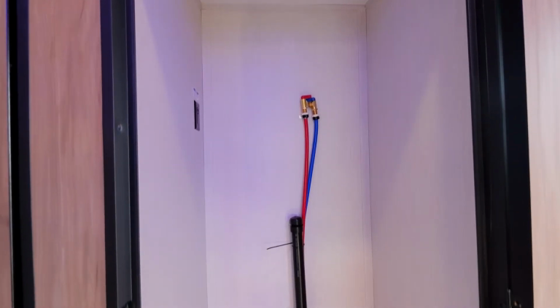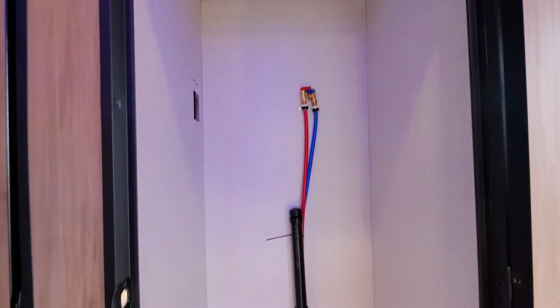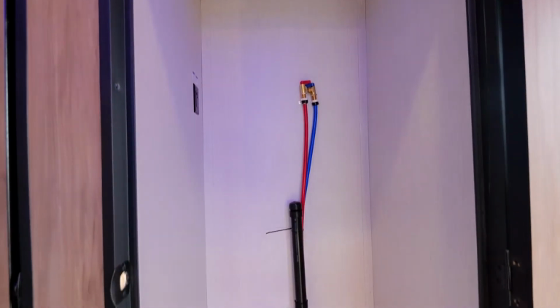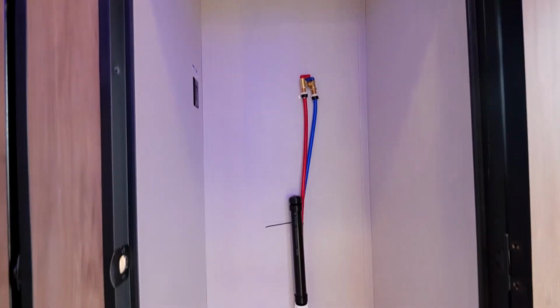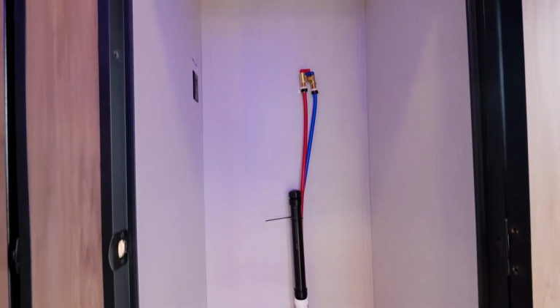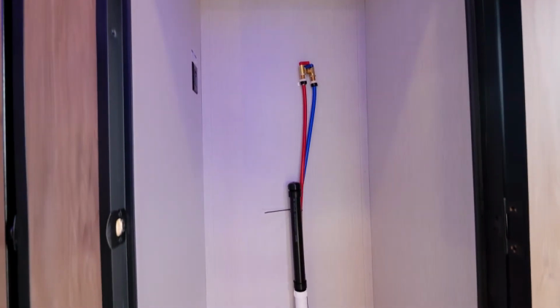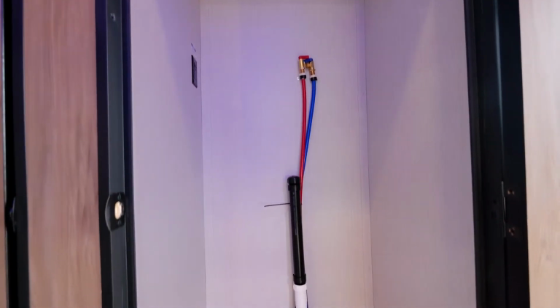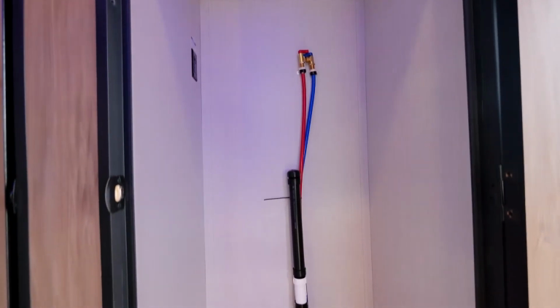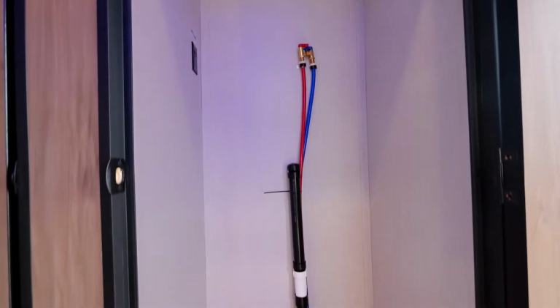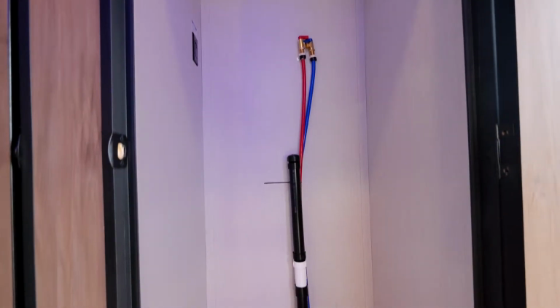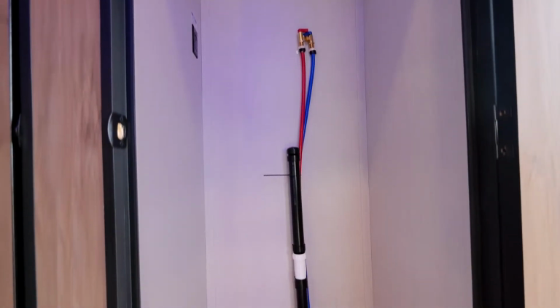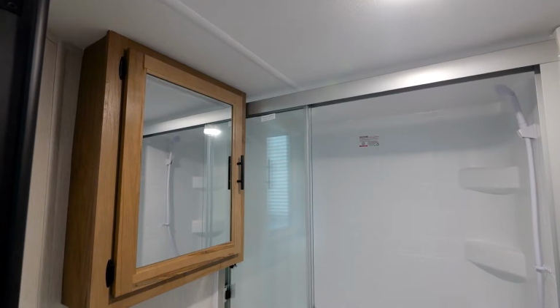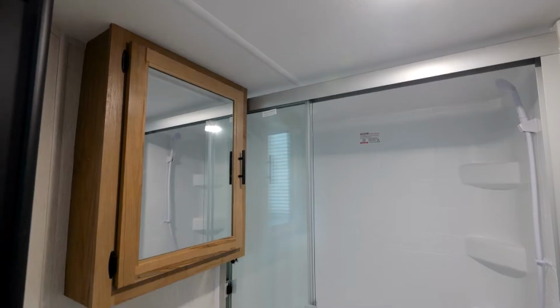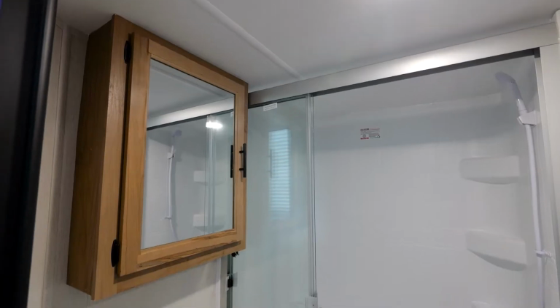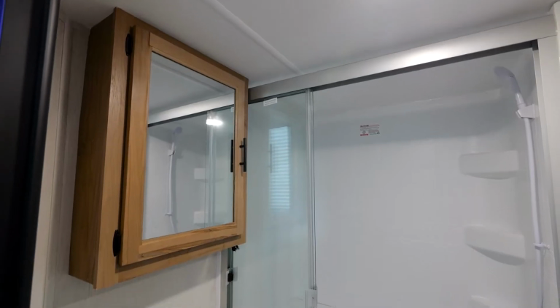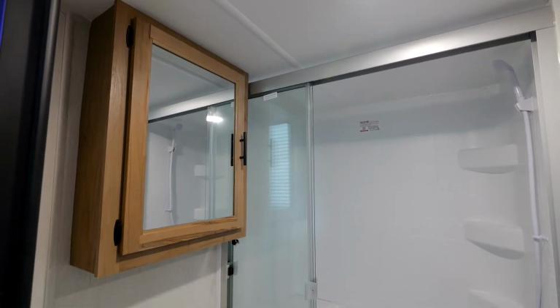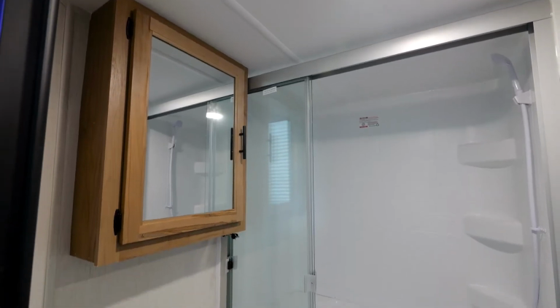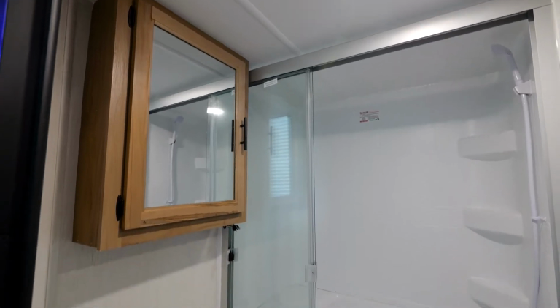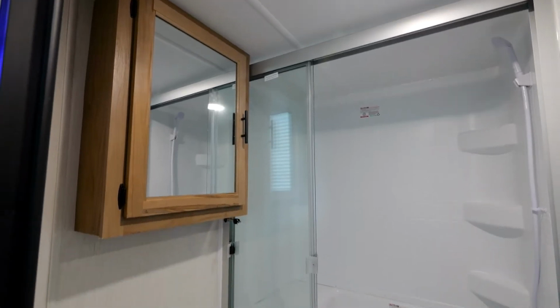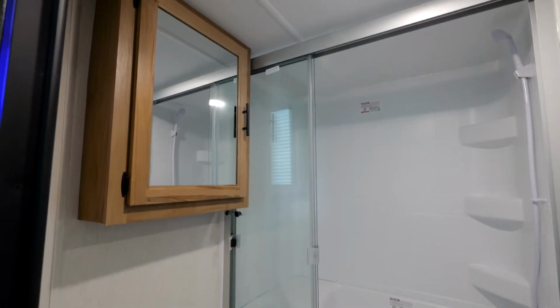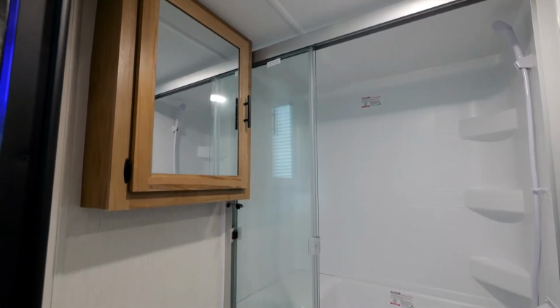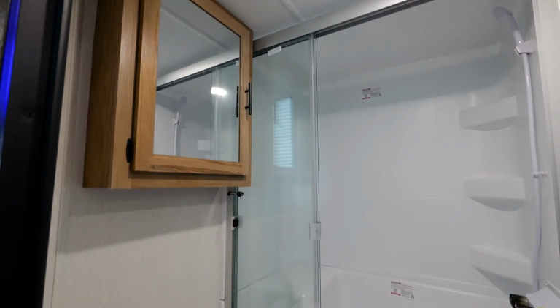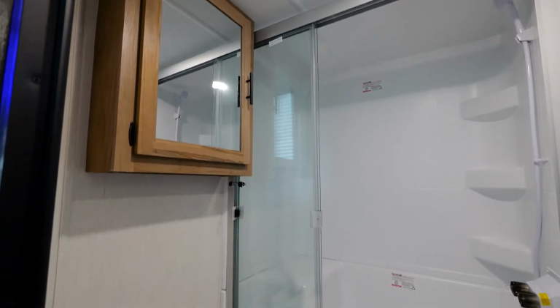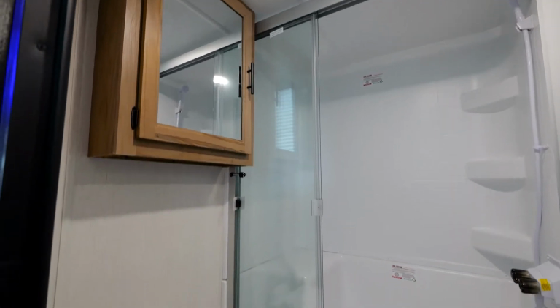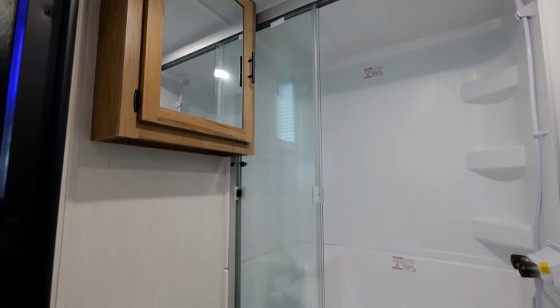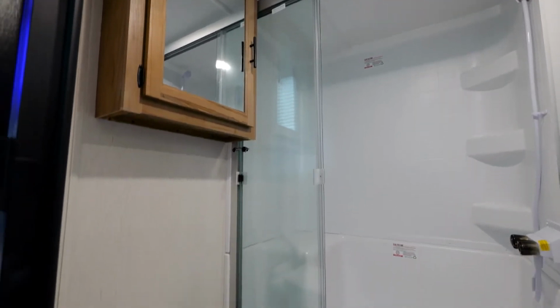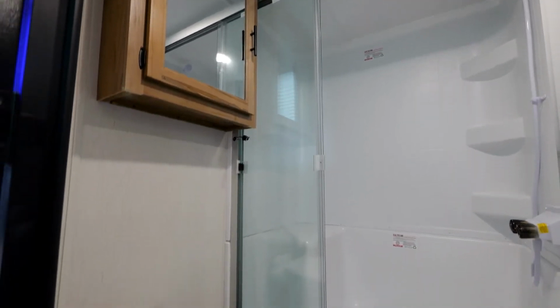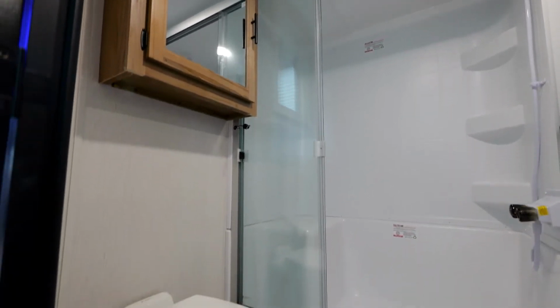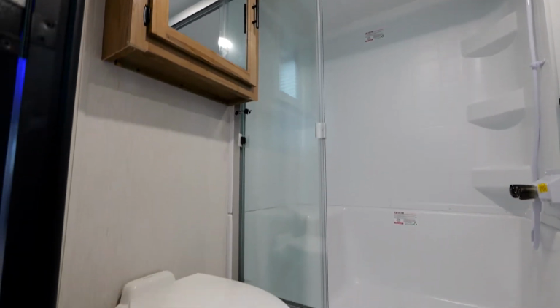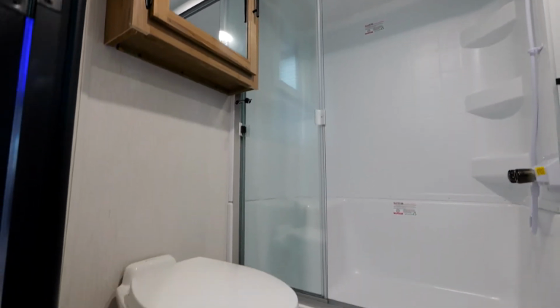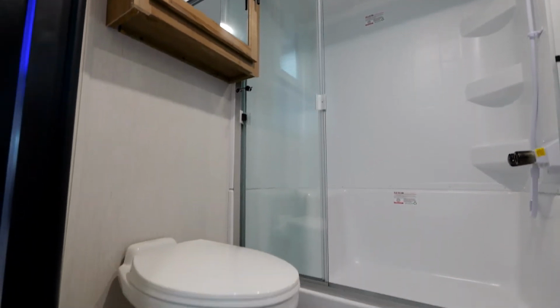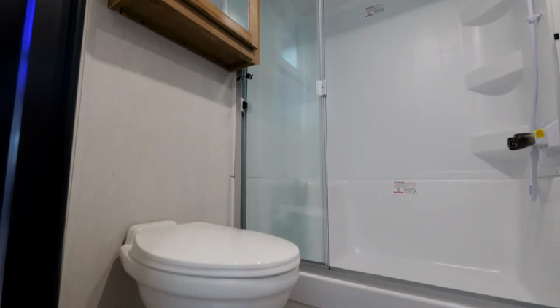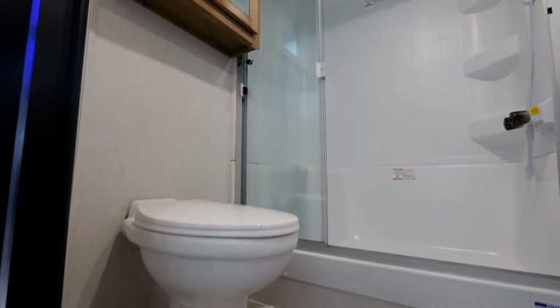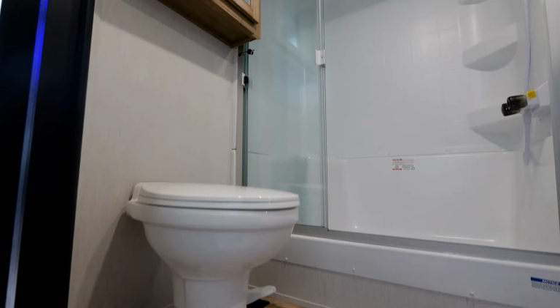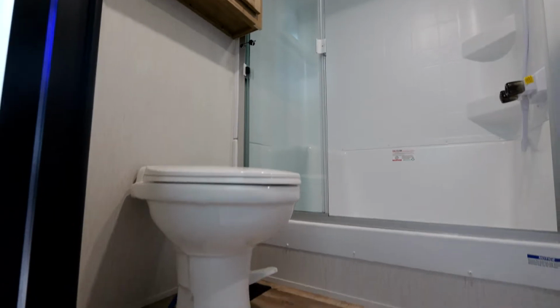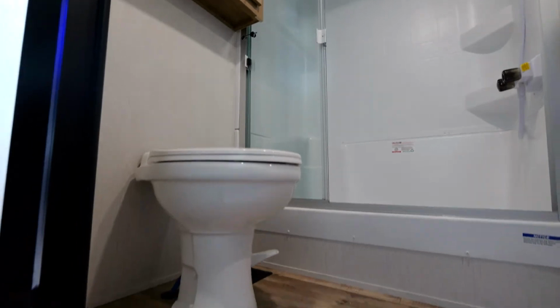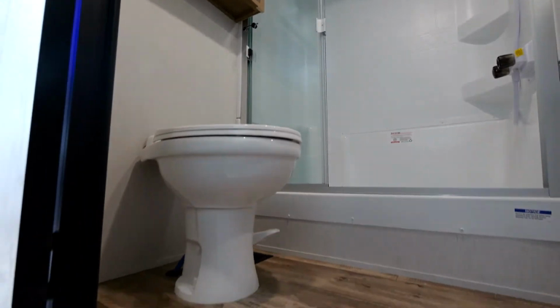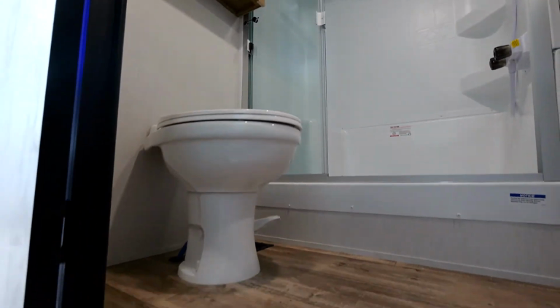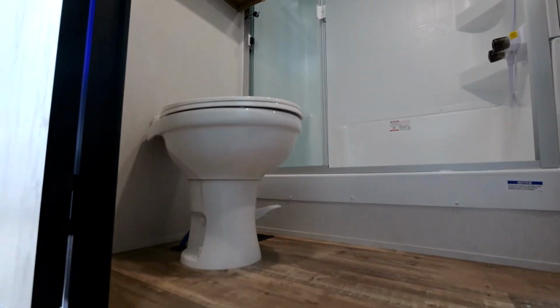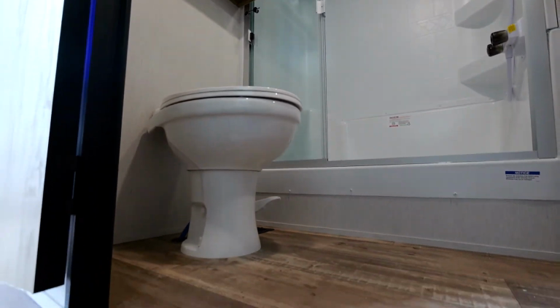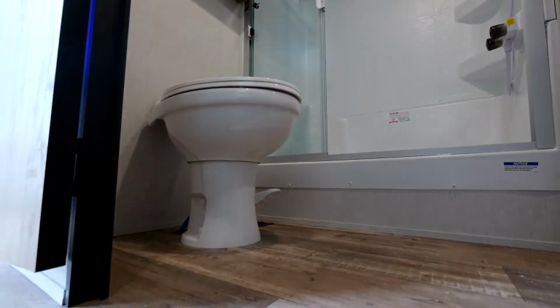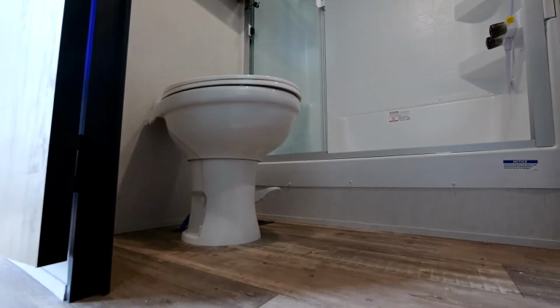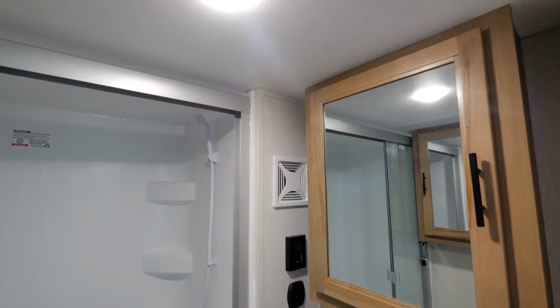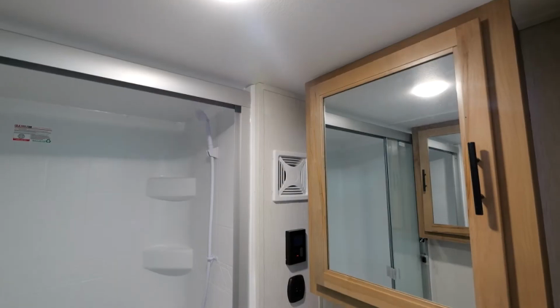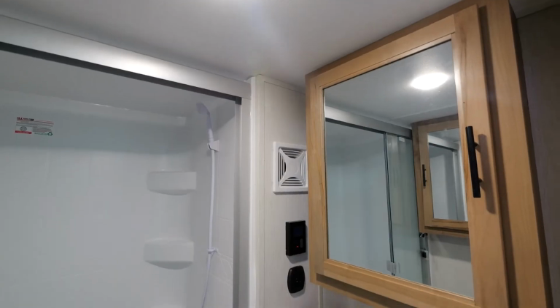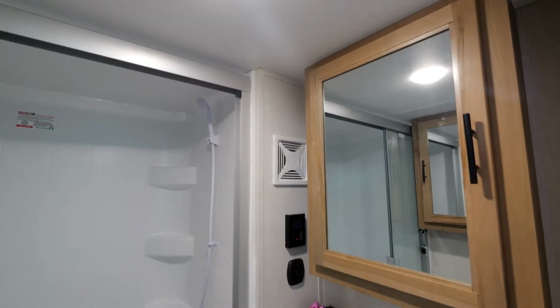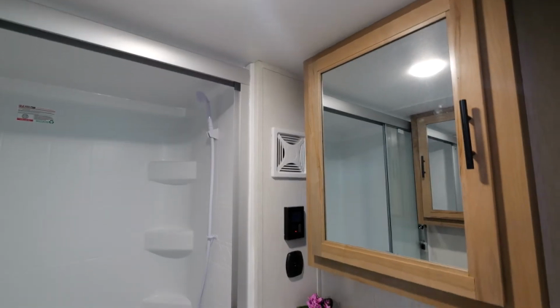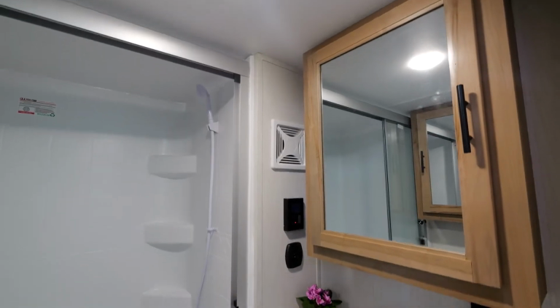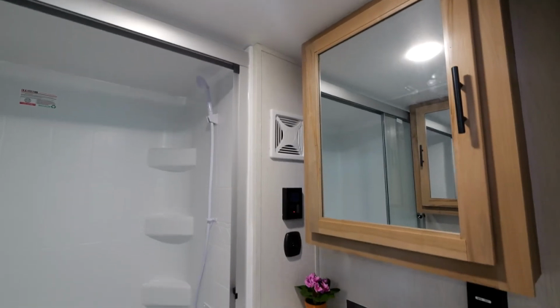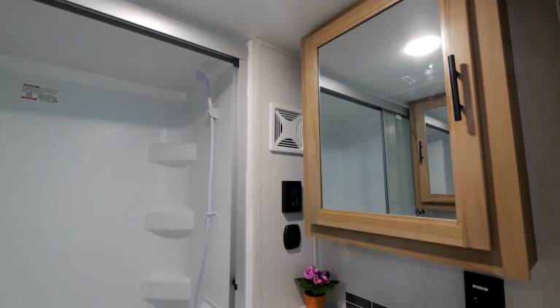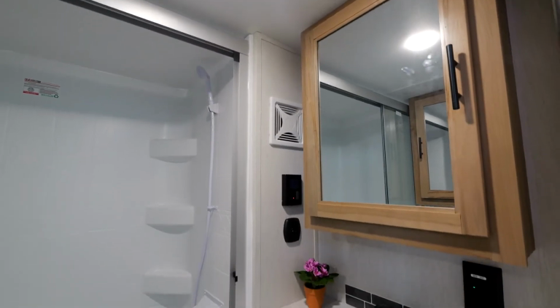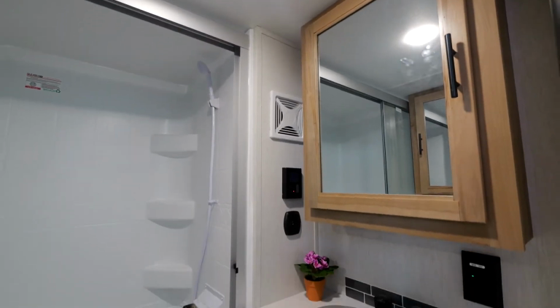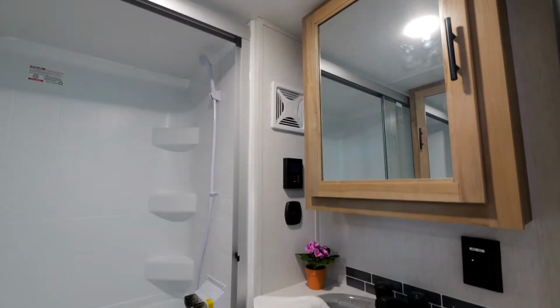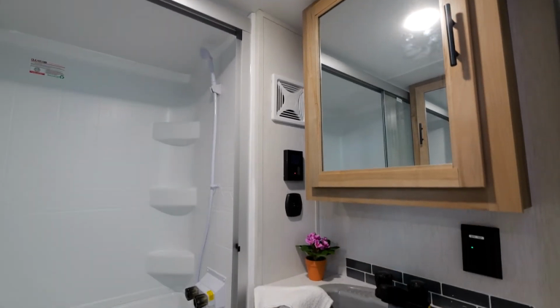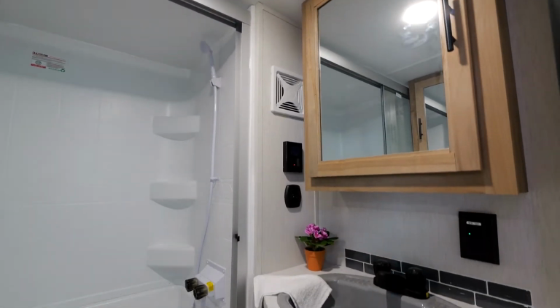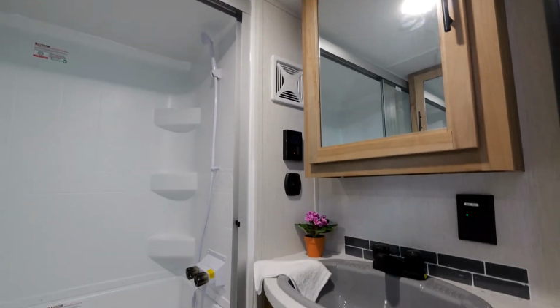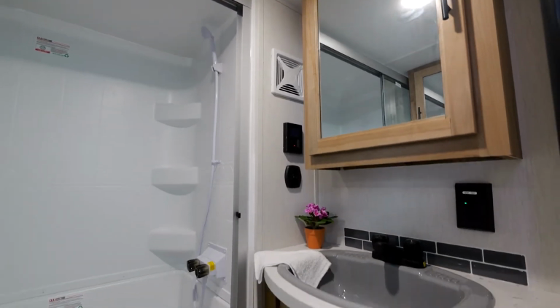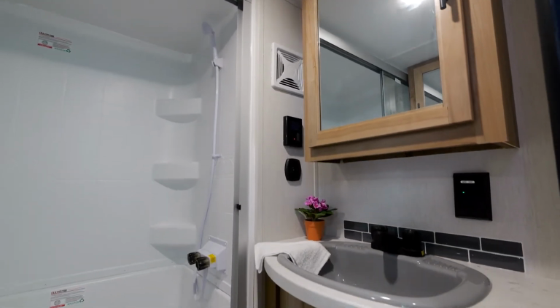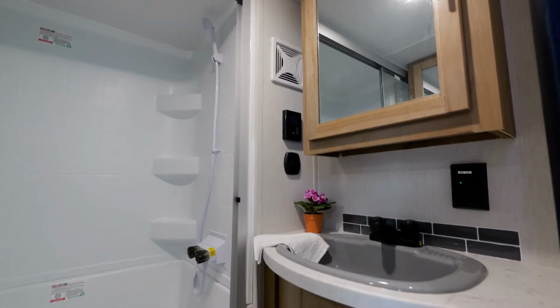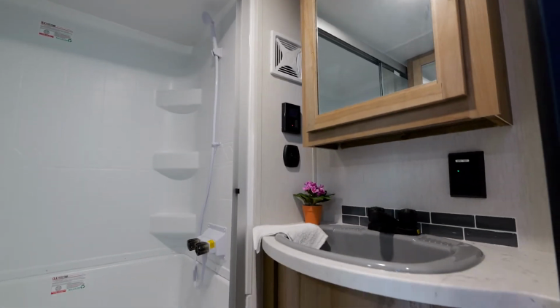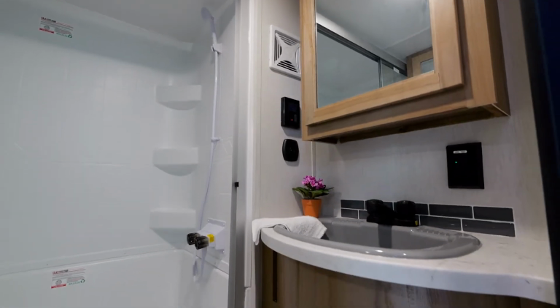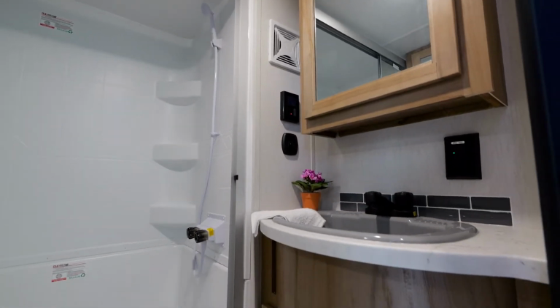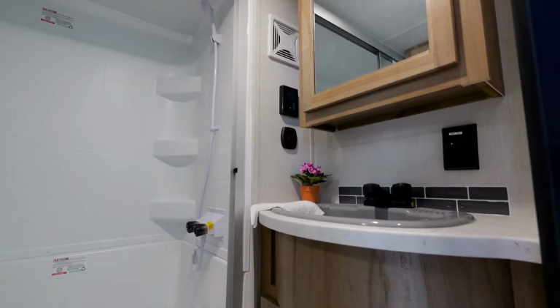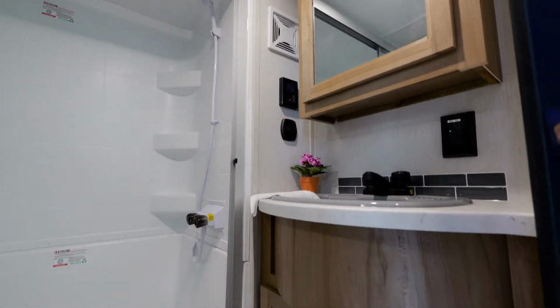In the 39DL, there is a spacious bathroom with a large shower, two medicine cabinets, and a large sink.